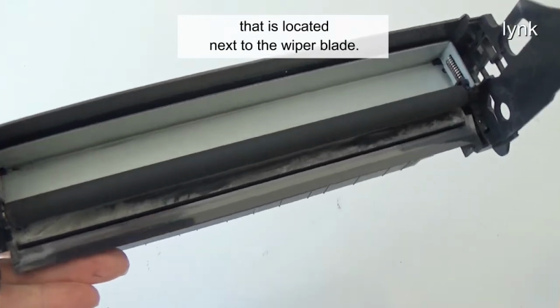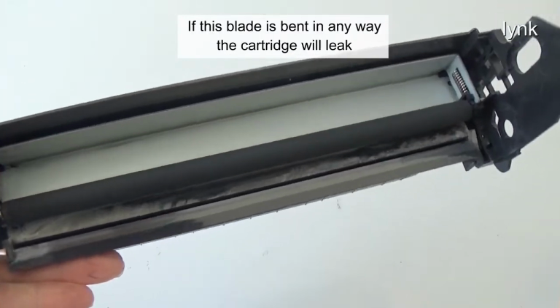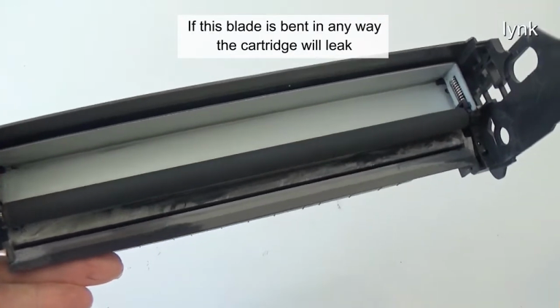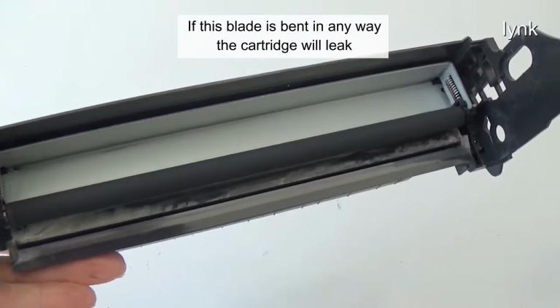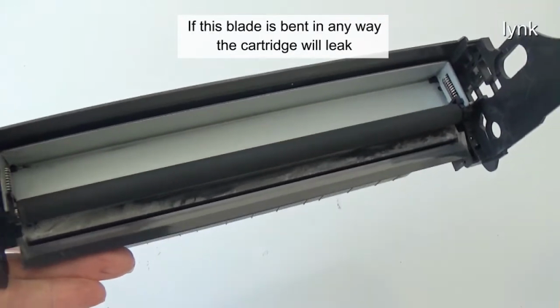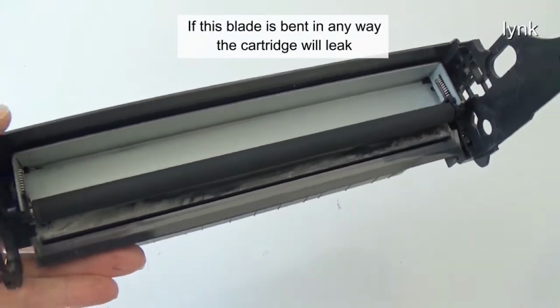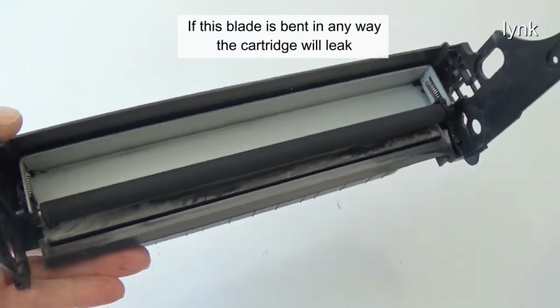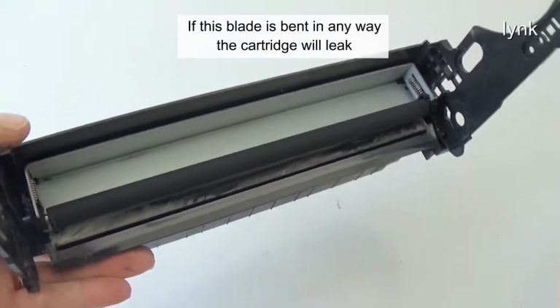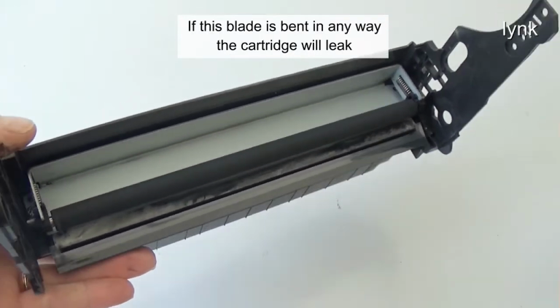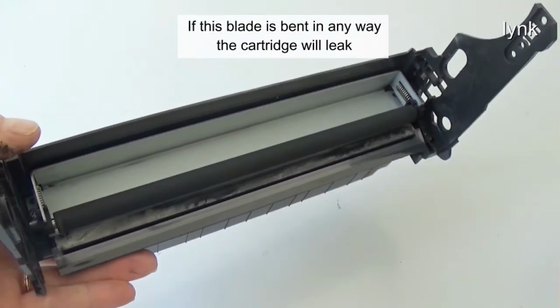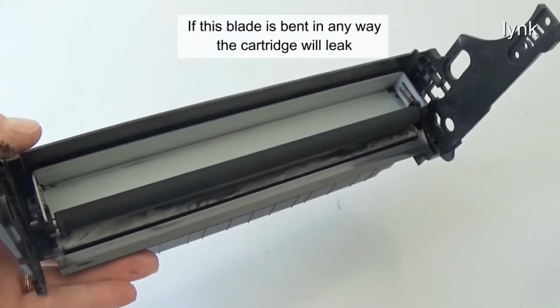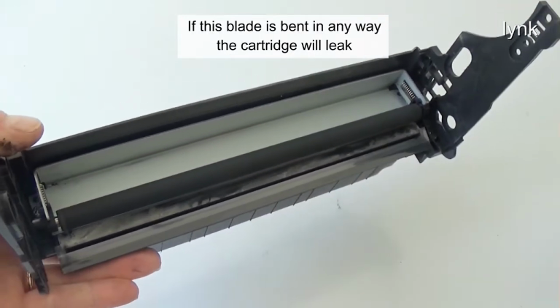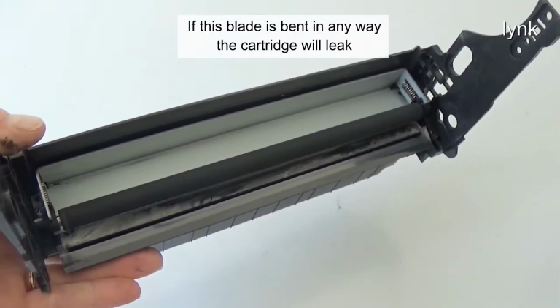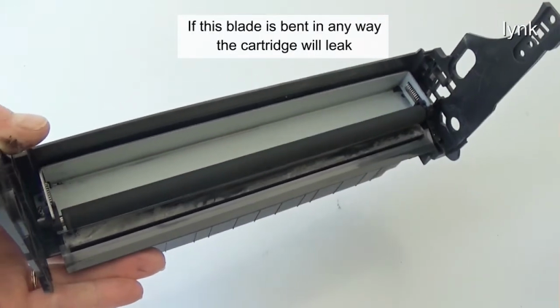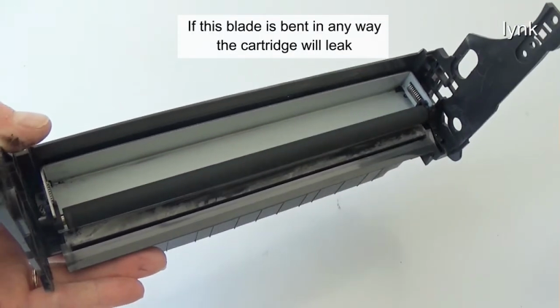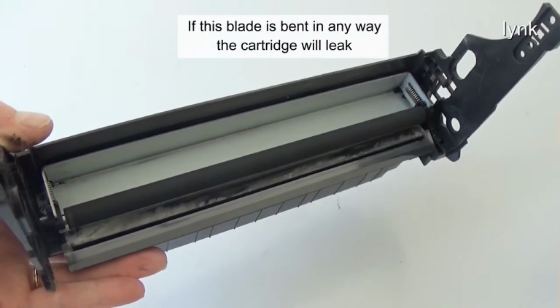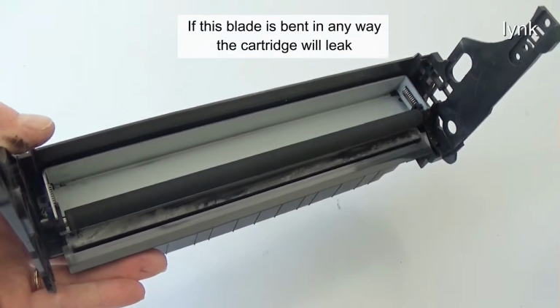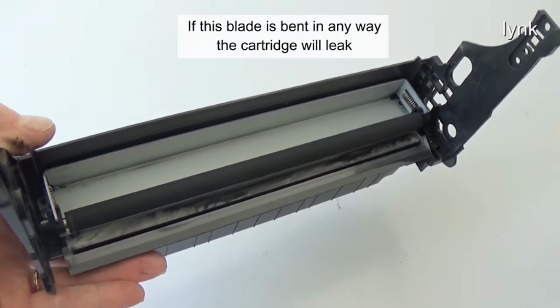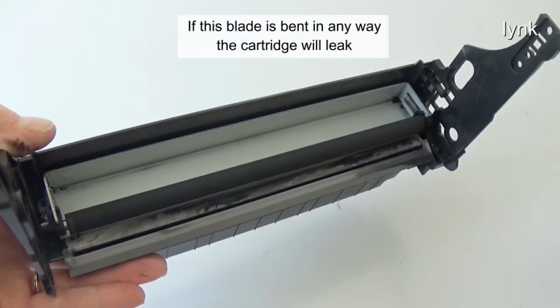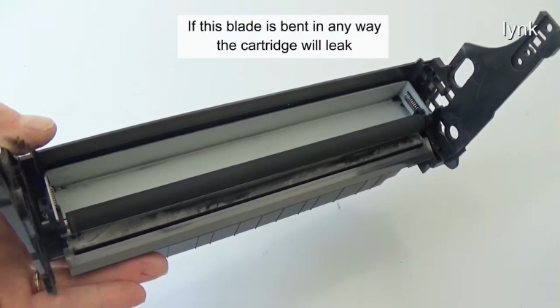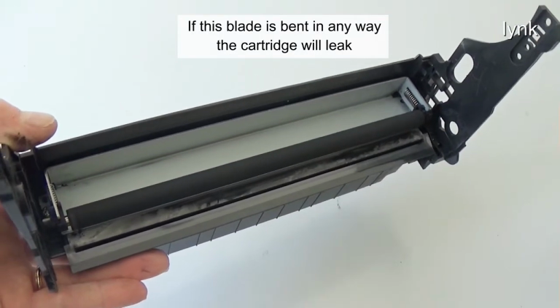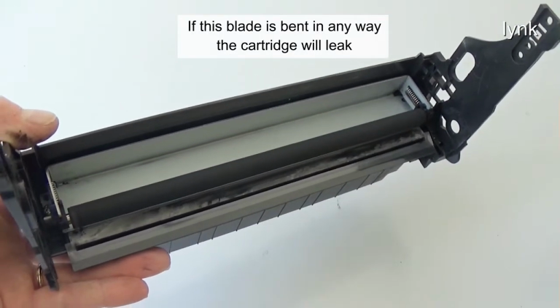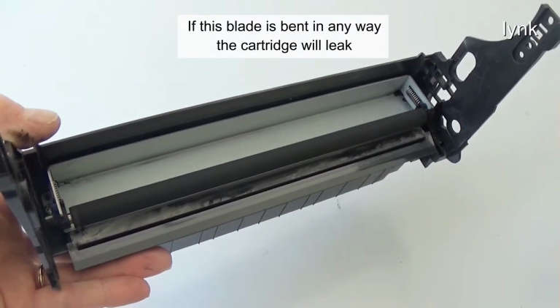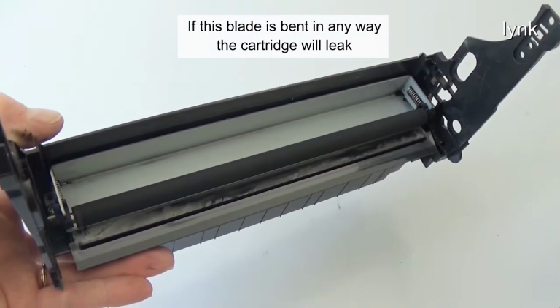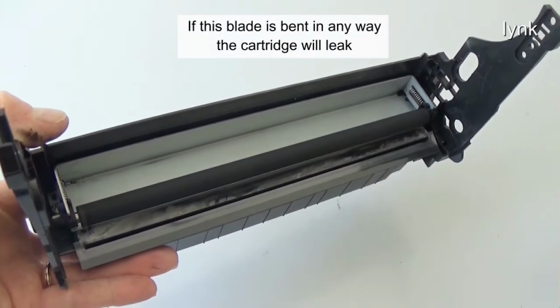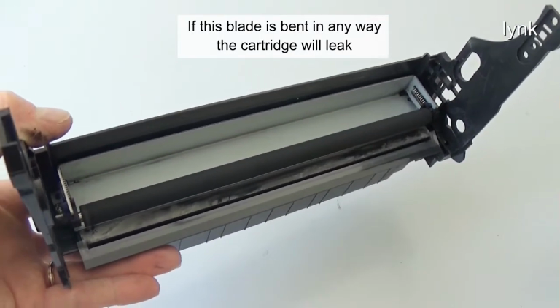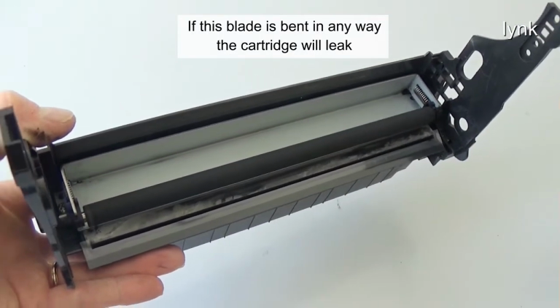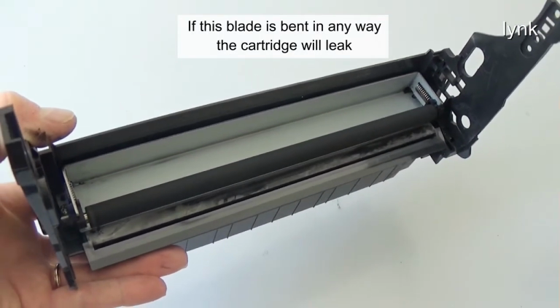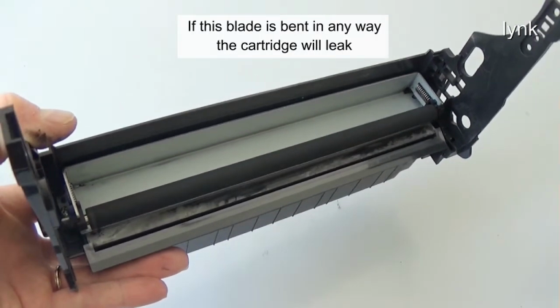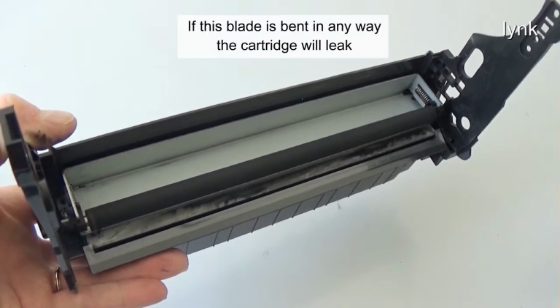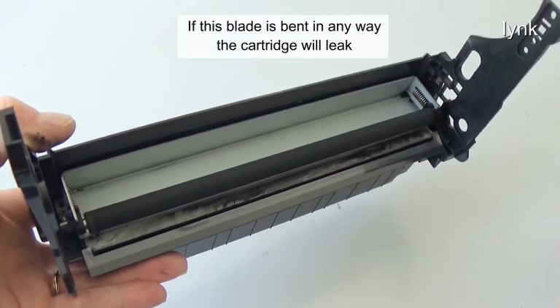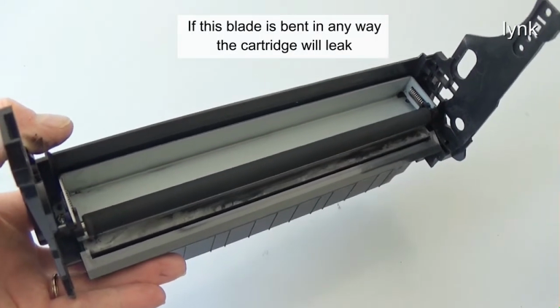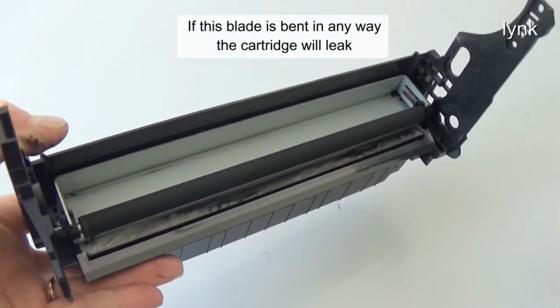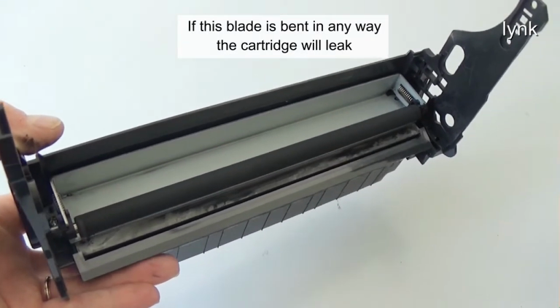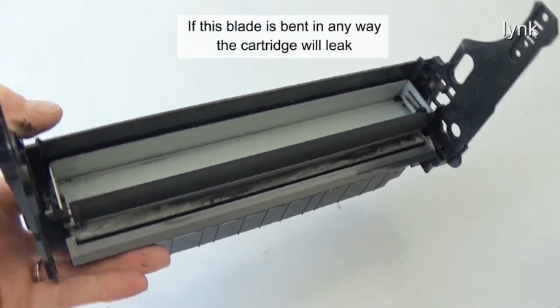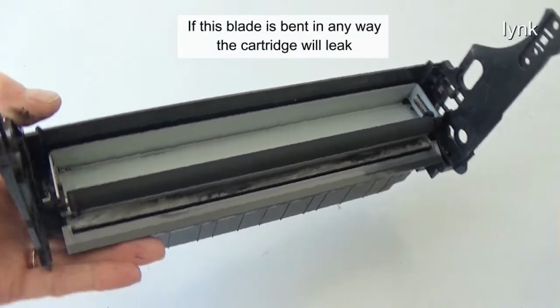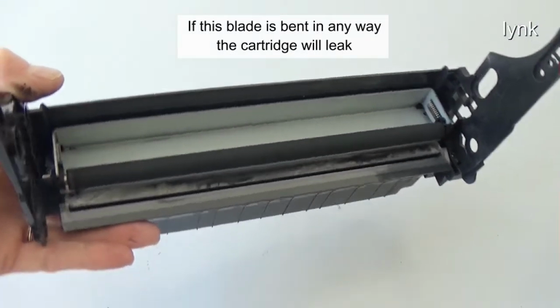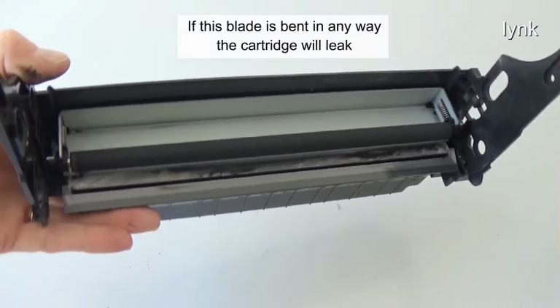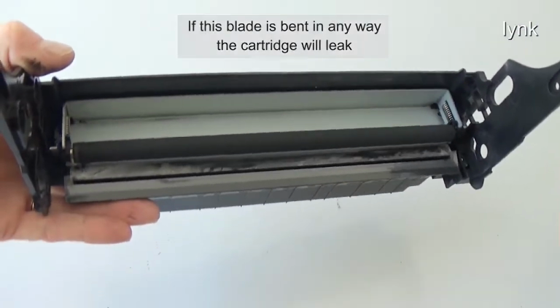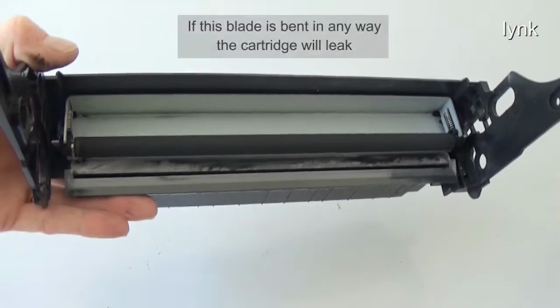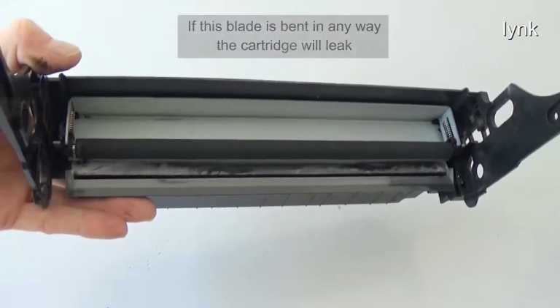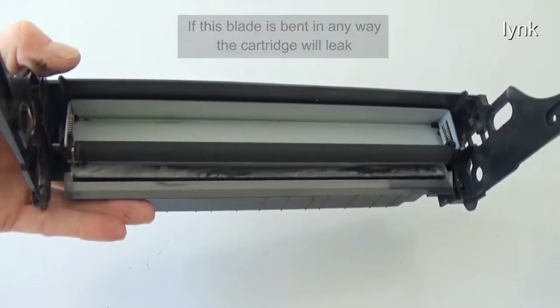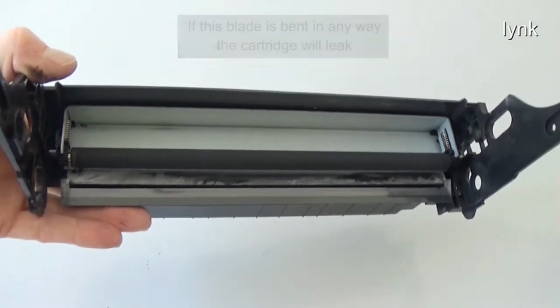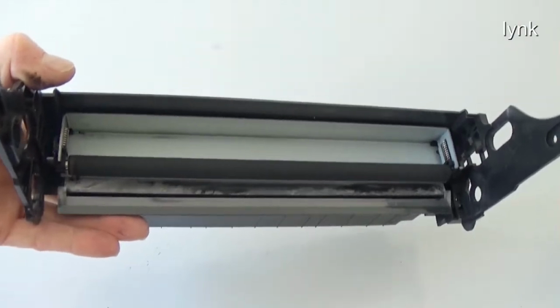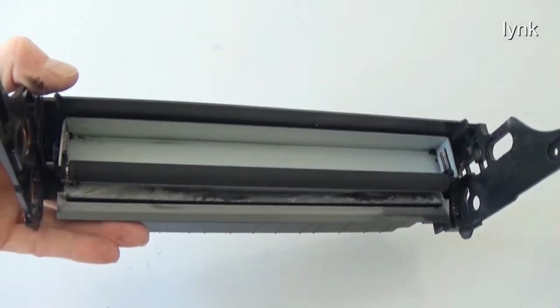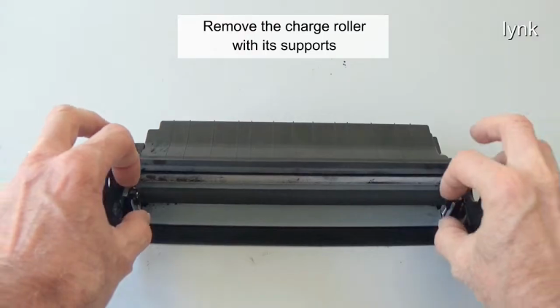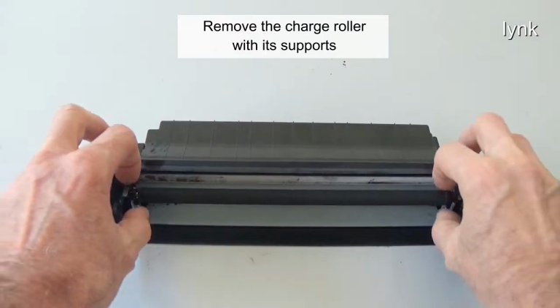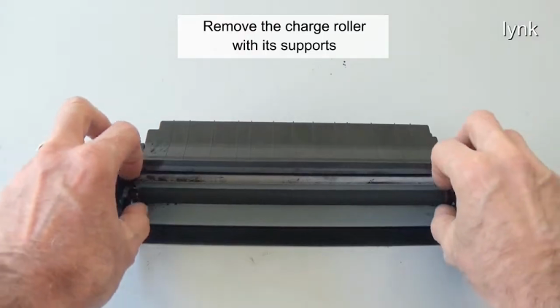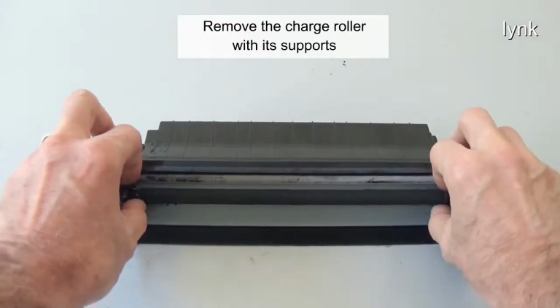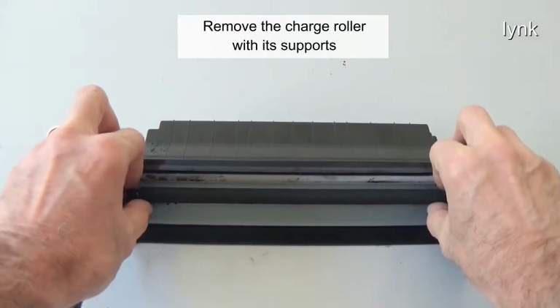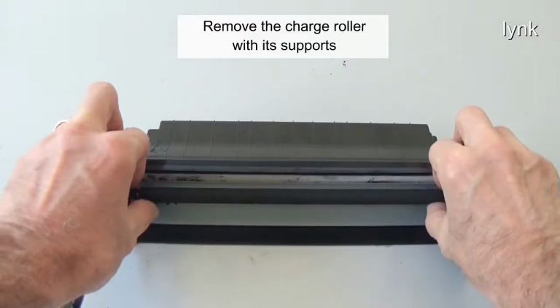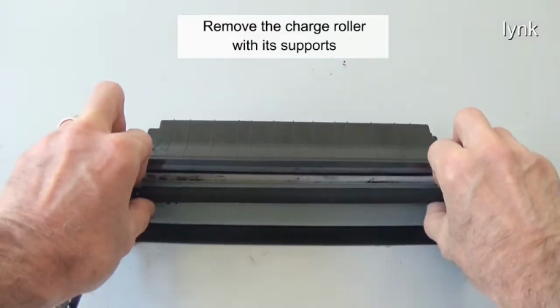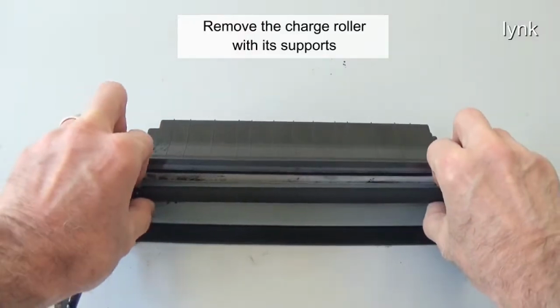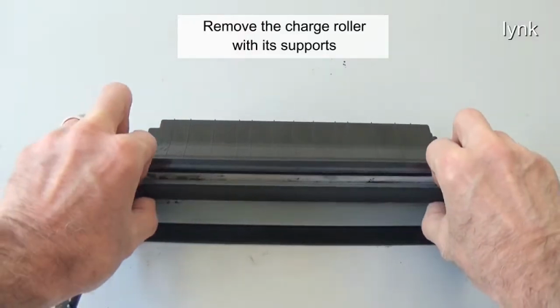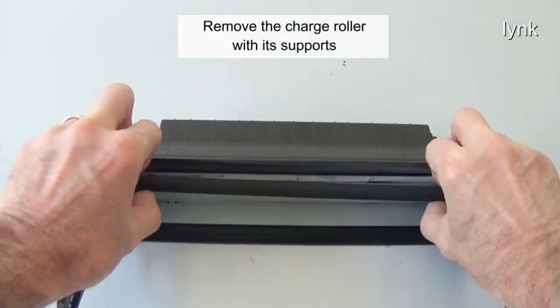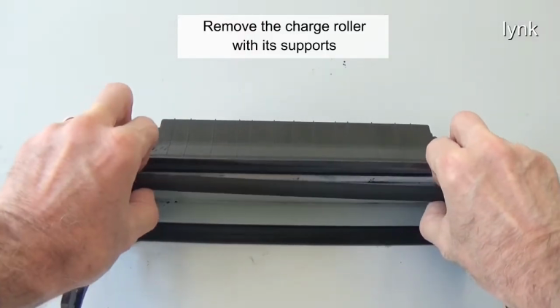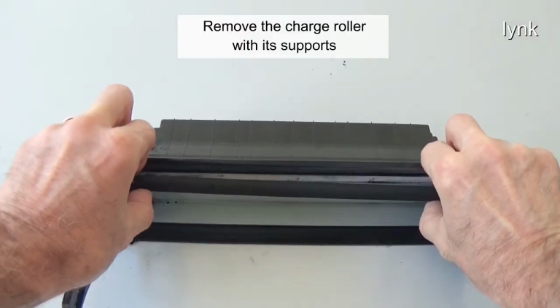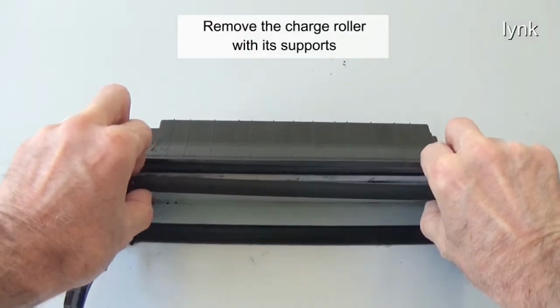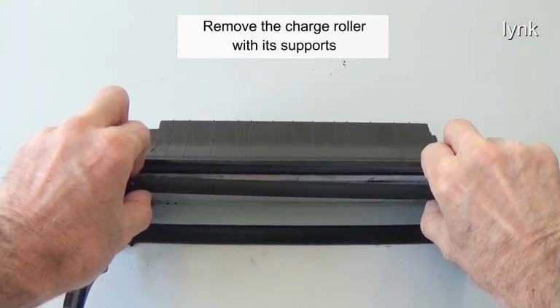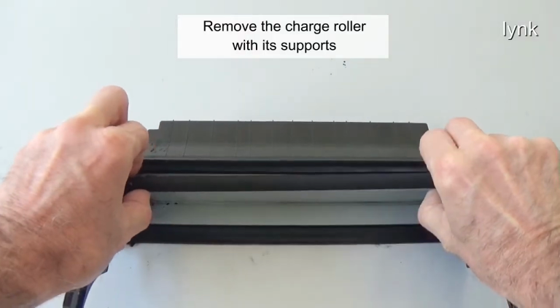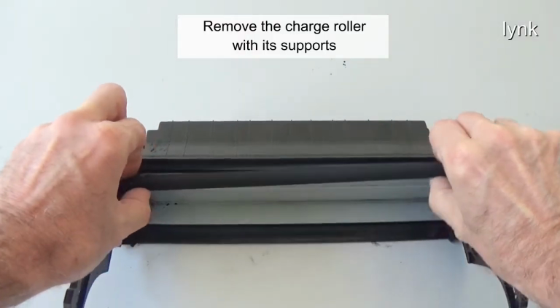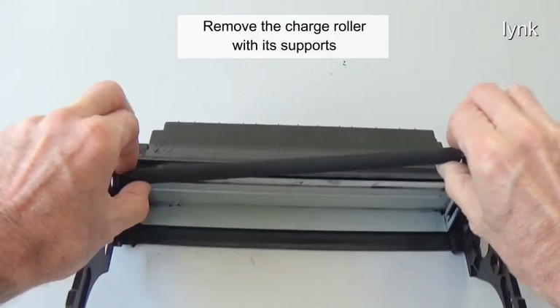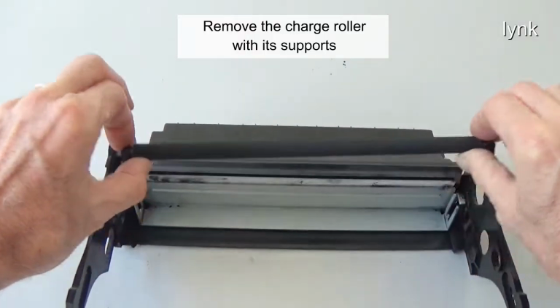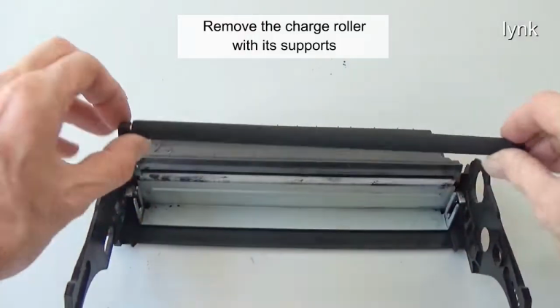If this blade is bent in any way, the cartridge will leak. Remove the charge roller with its supports.